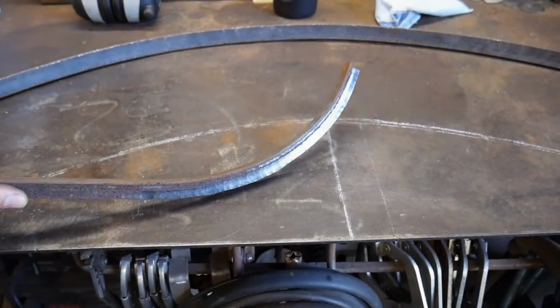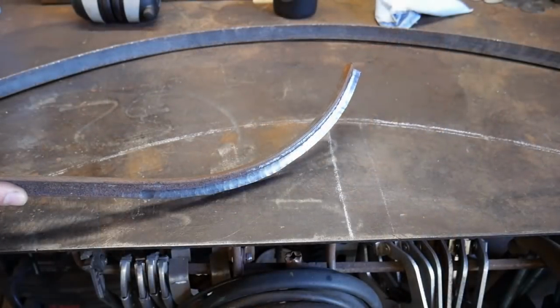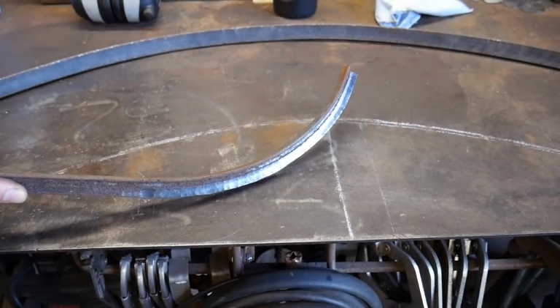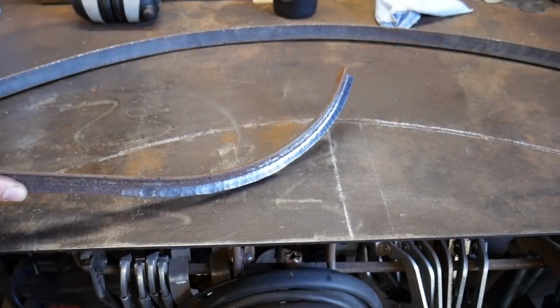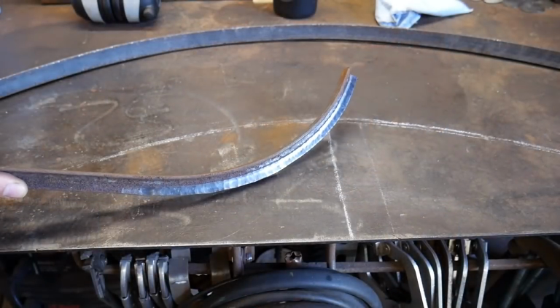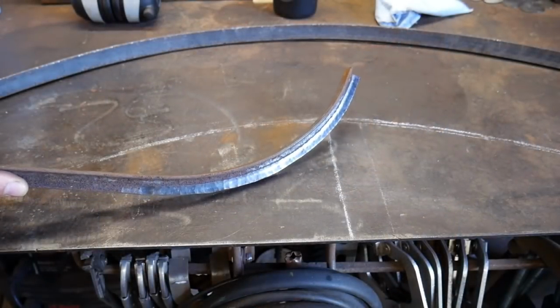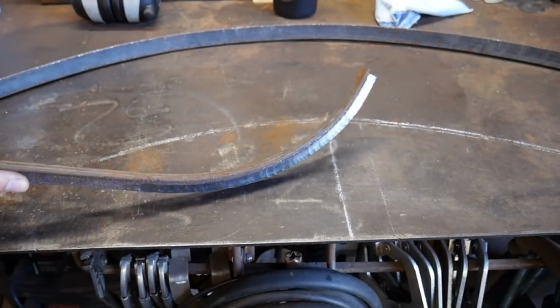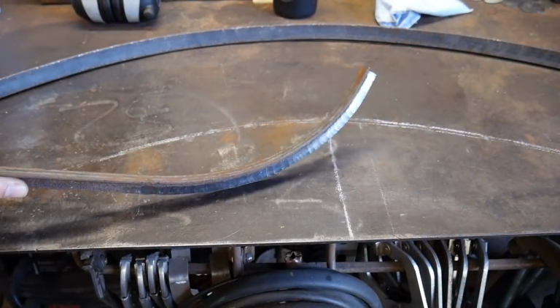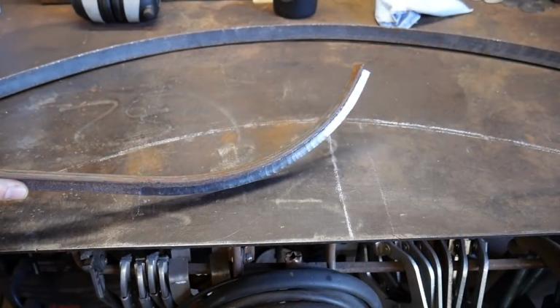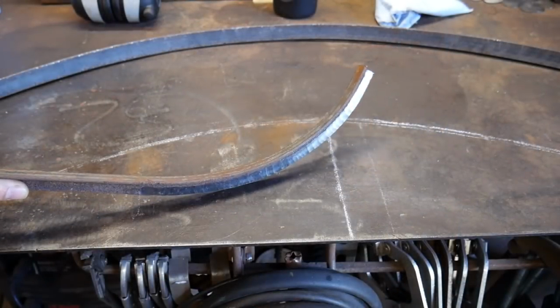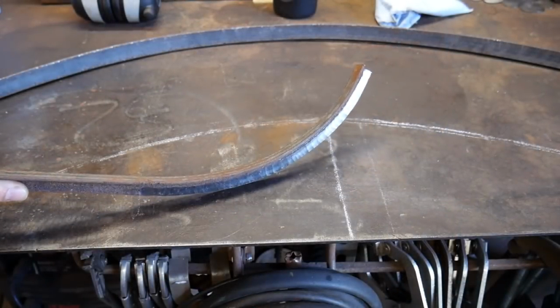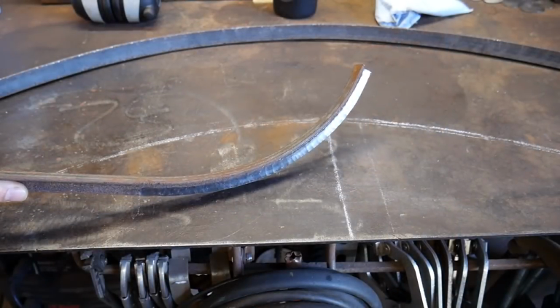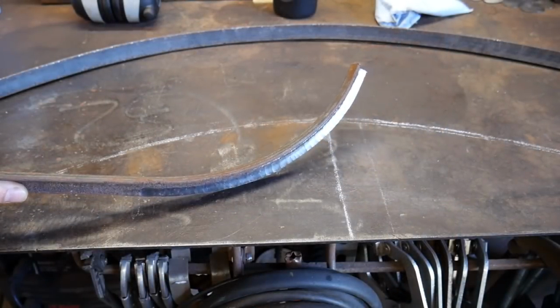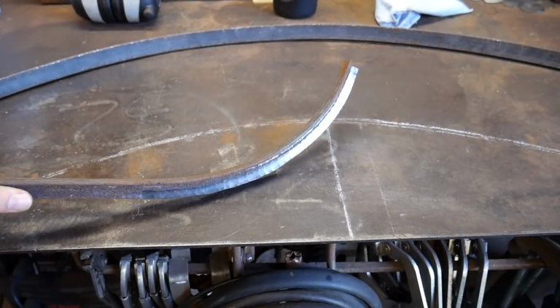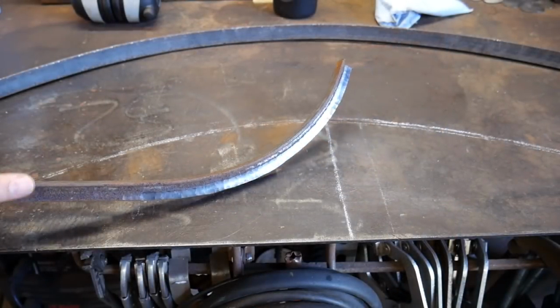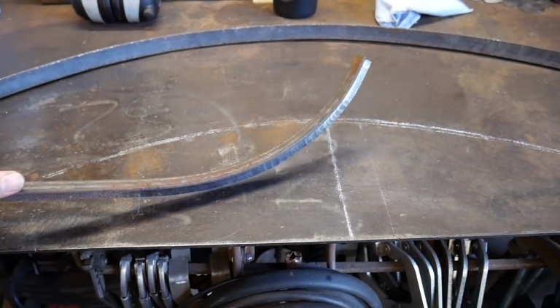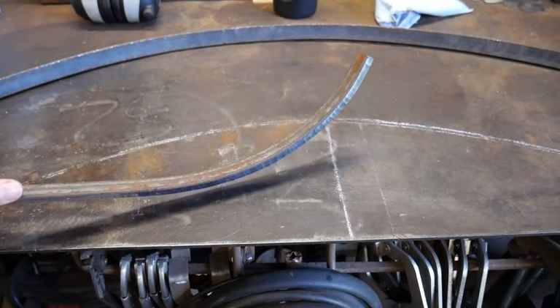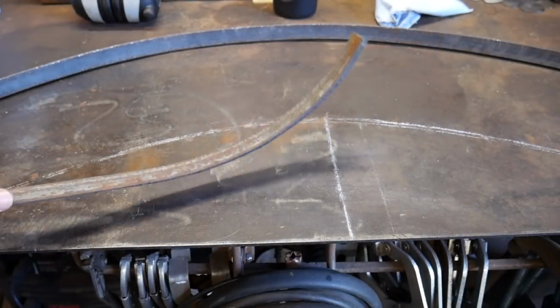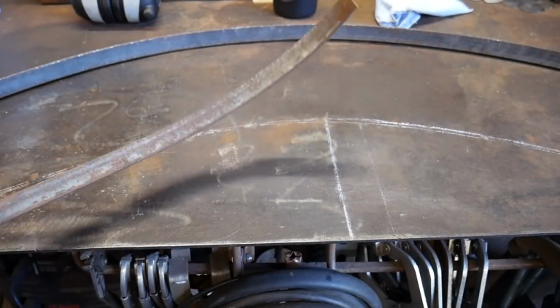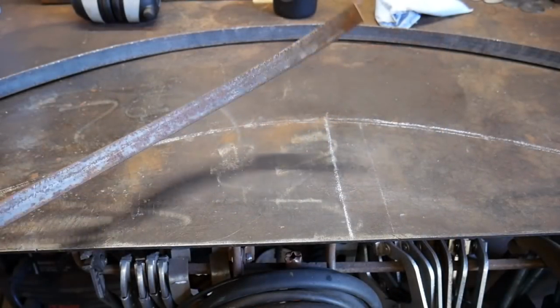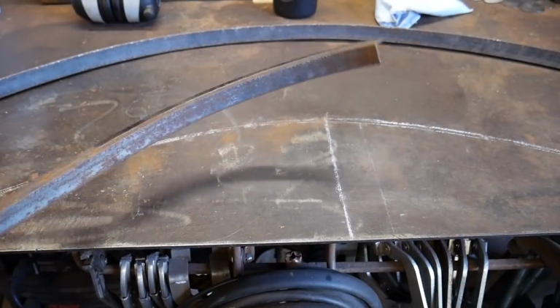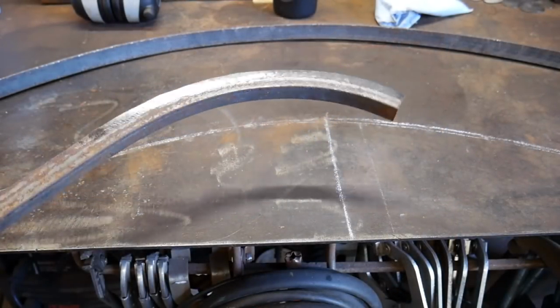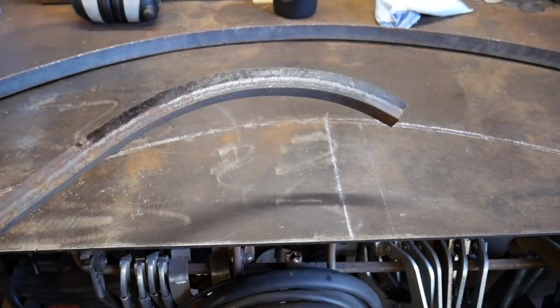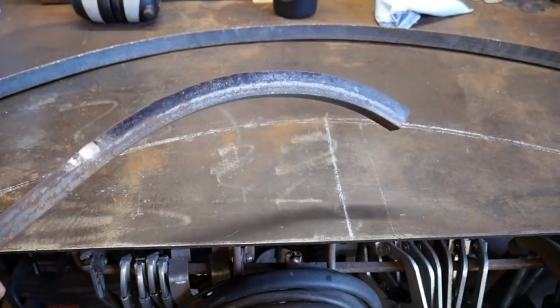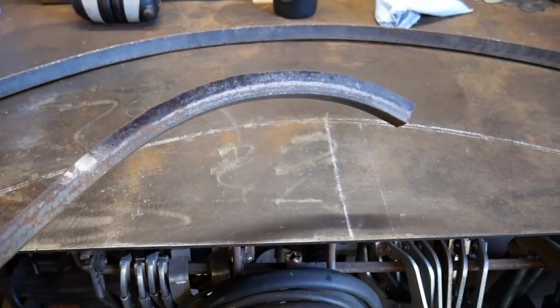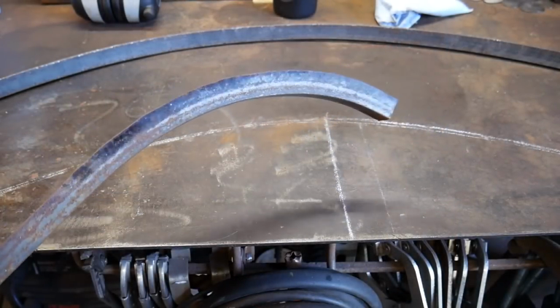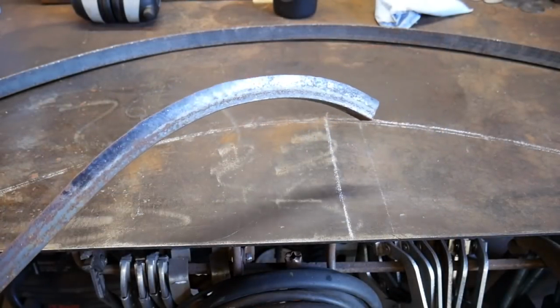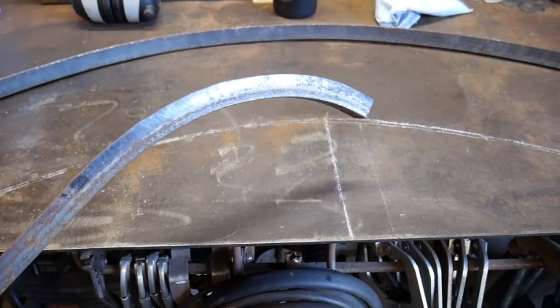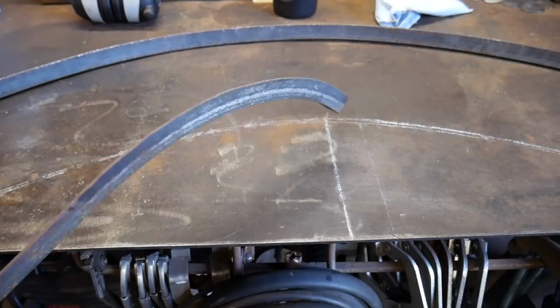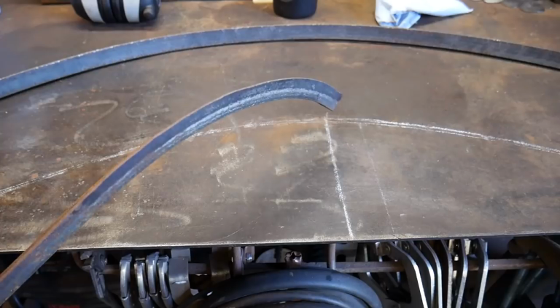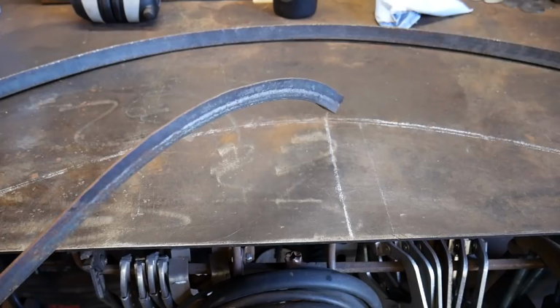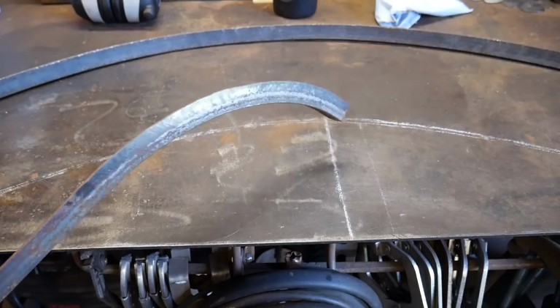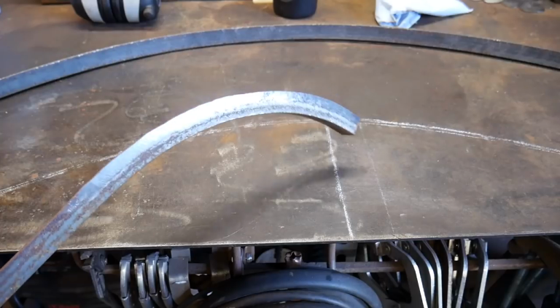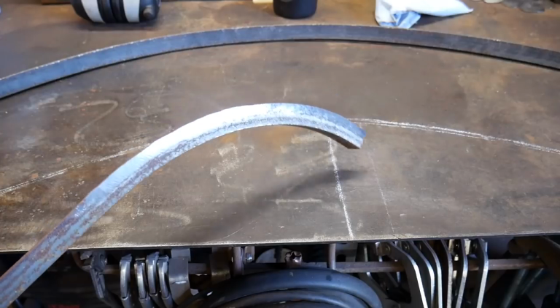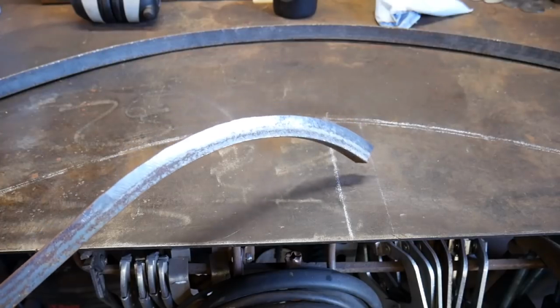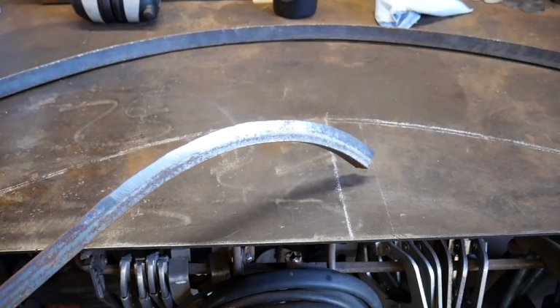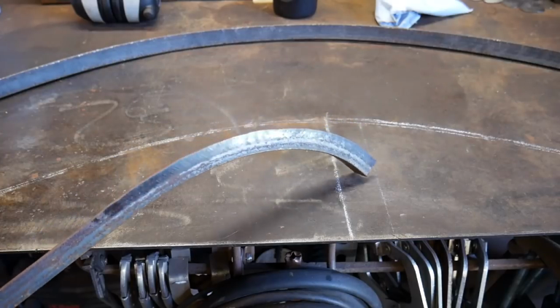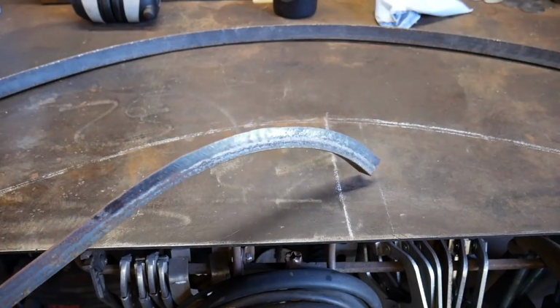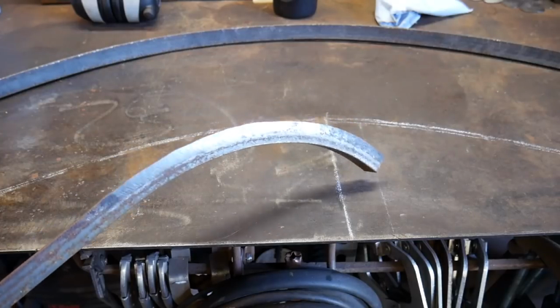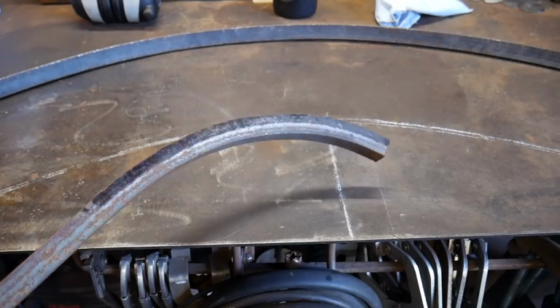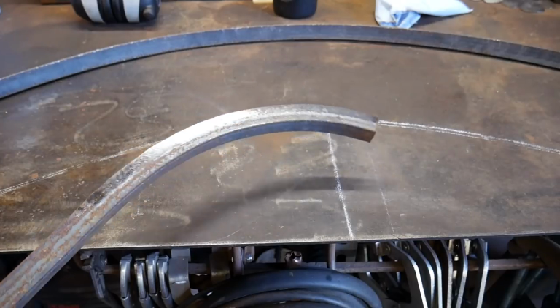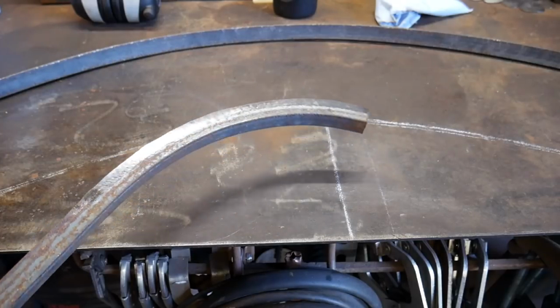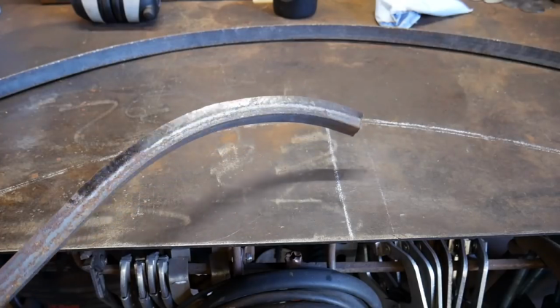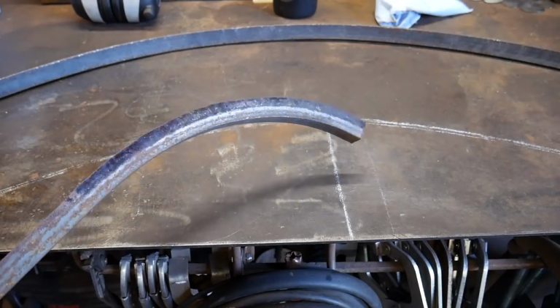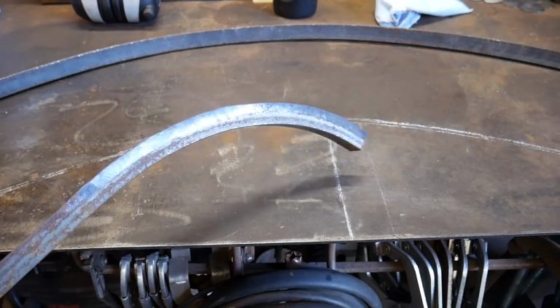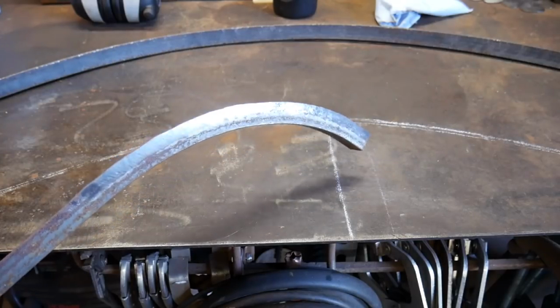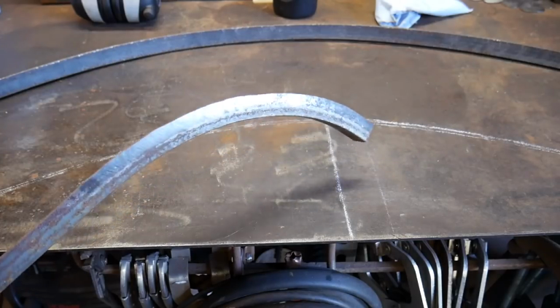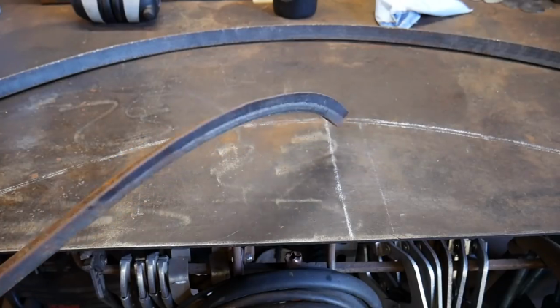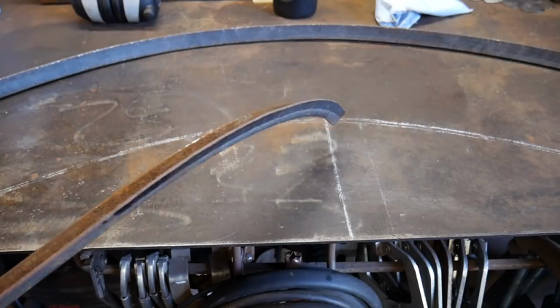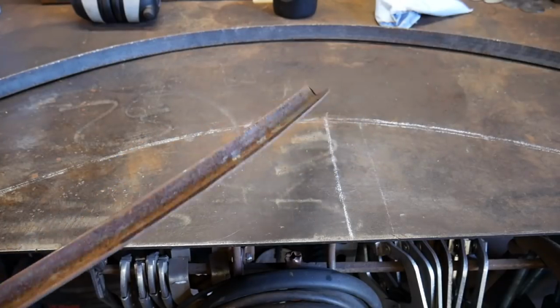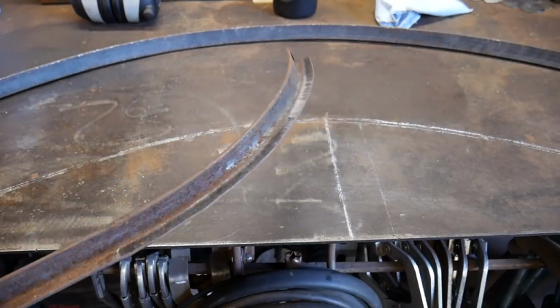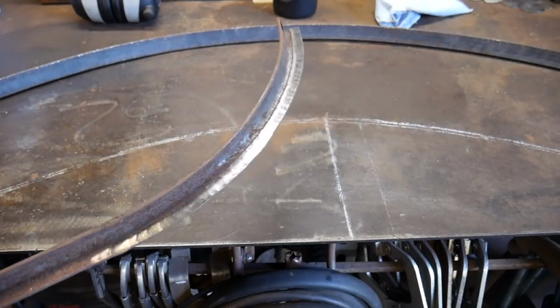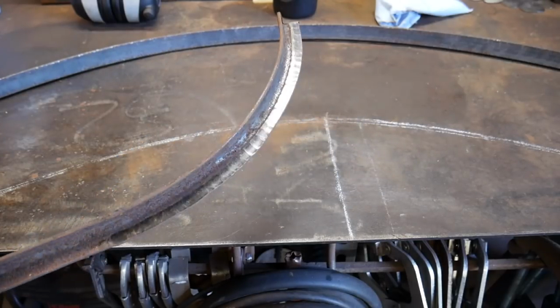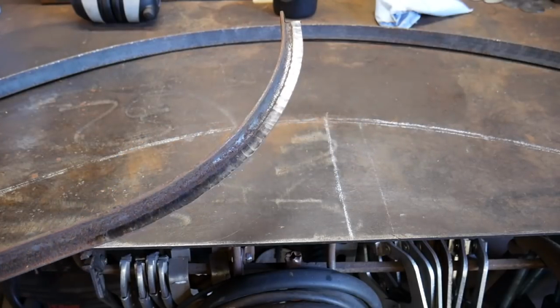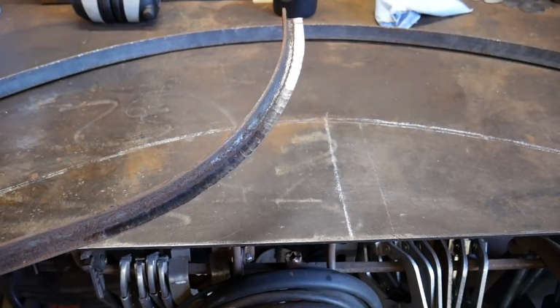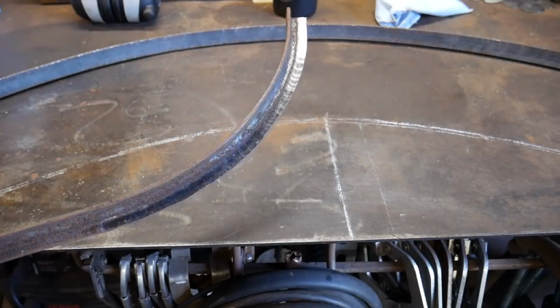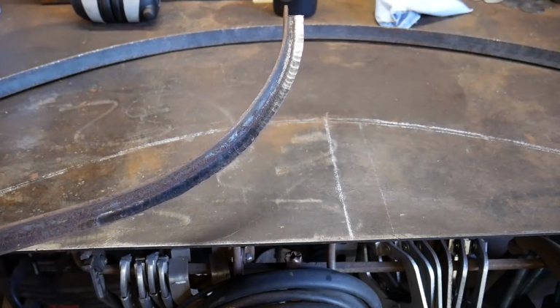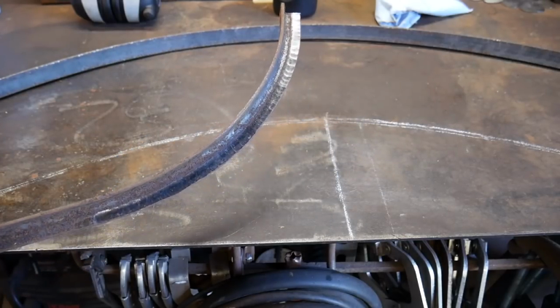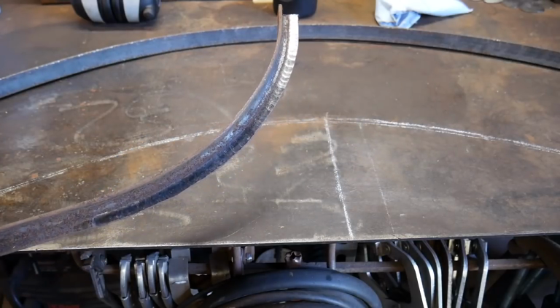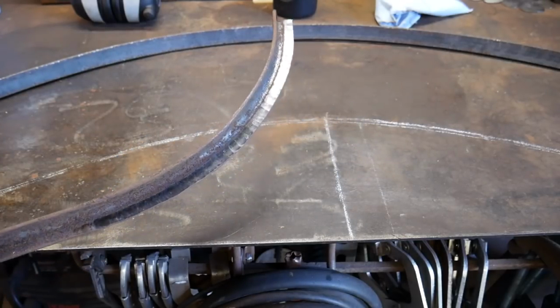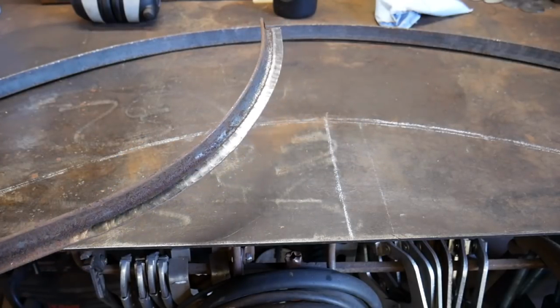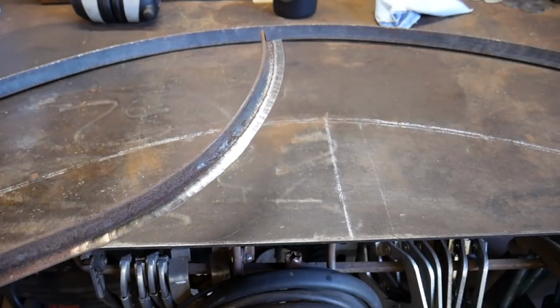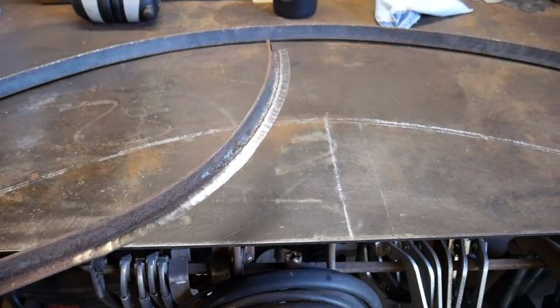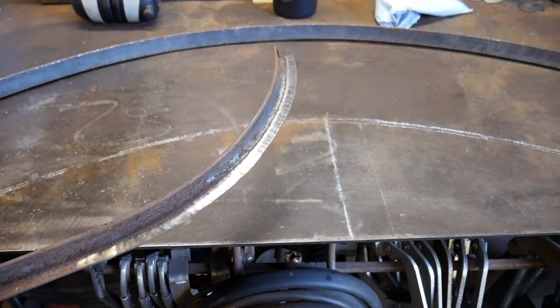Okie doke everyone, here you can definitely see how easily that took and made that curve on a piece of angle iron.